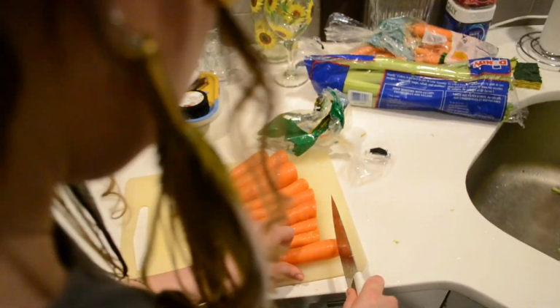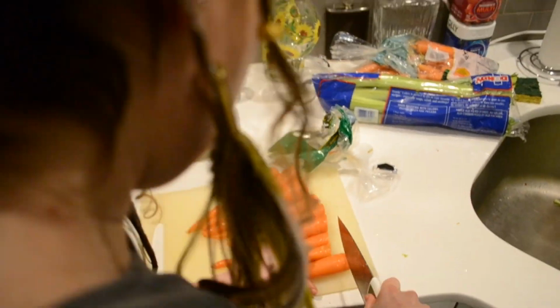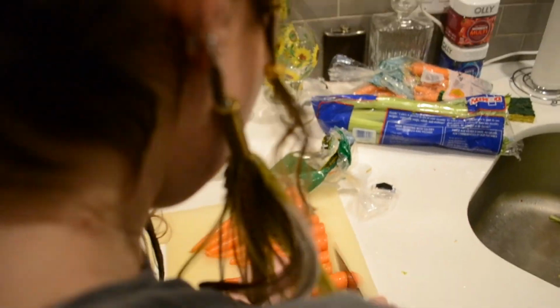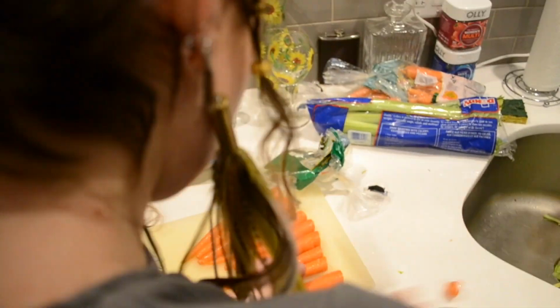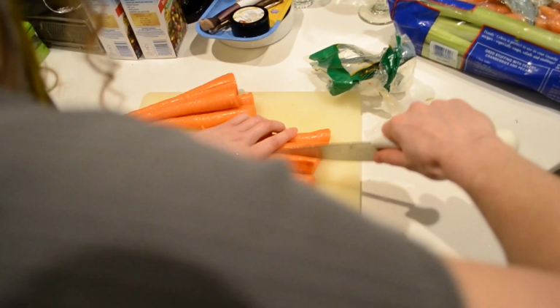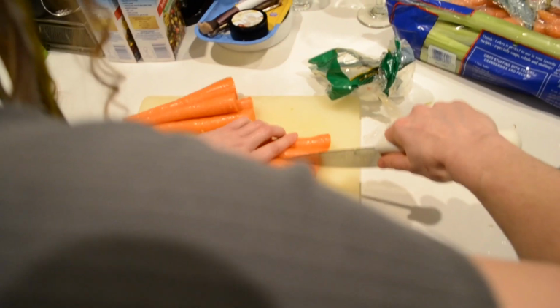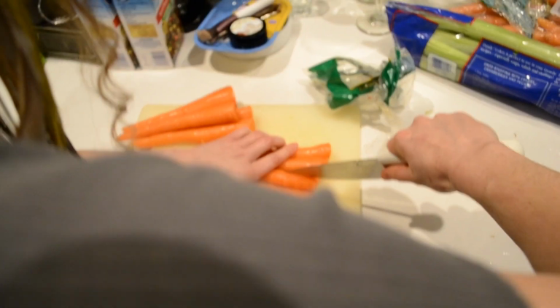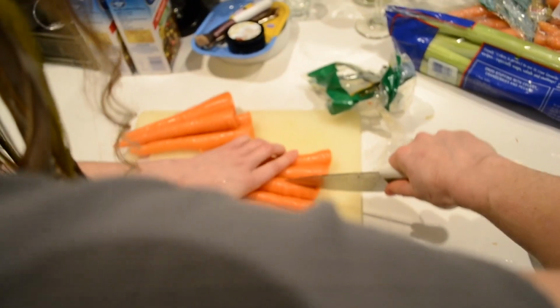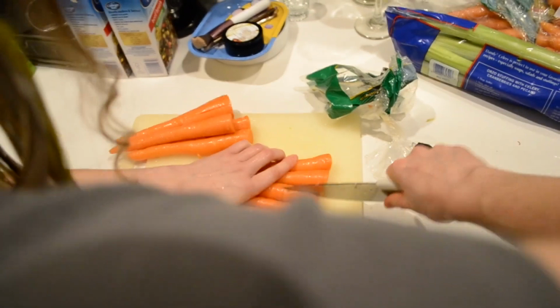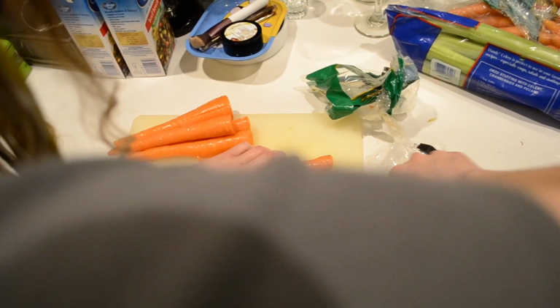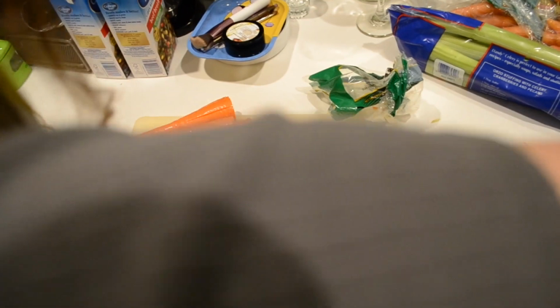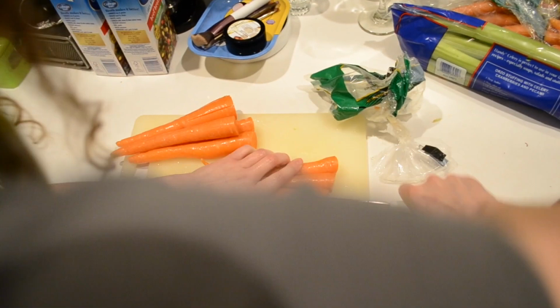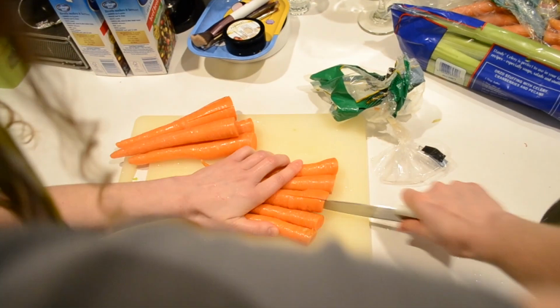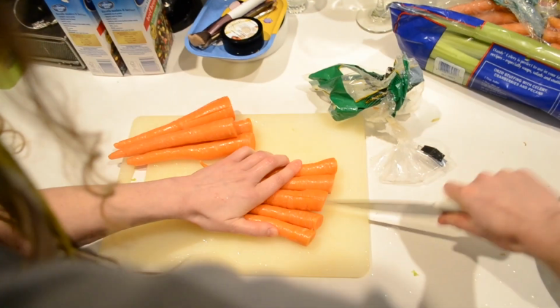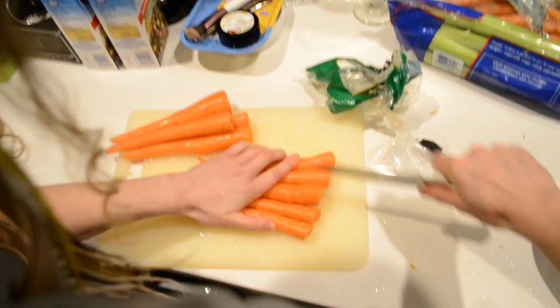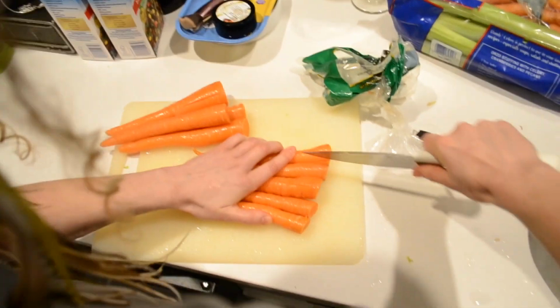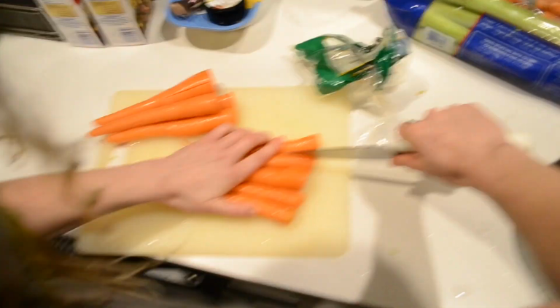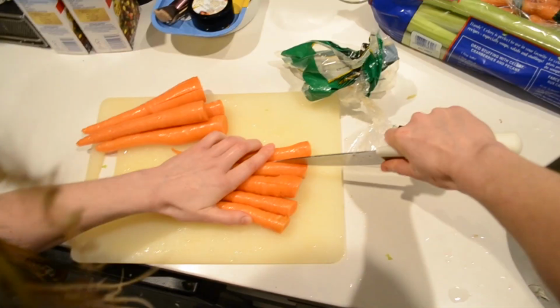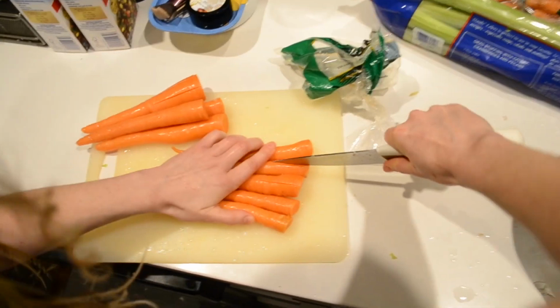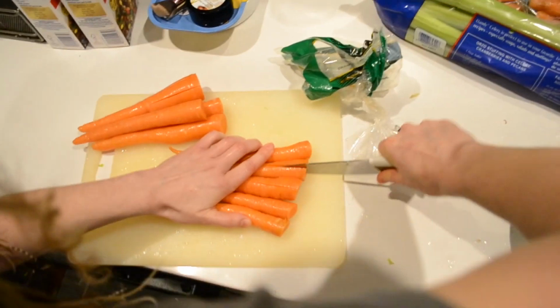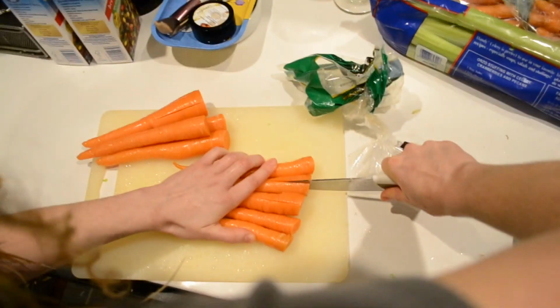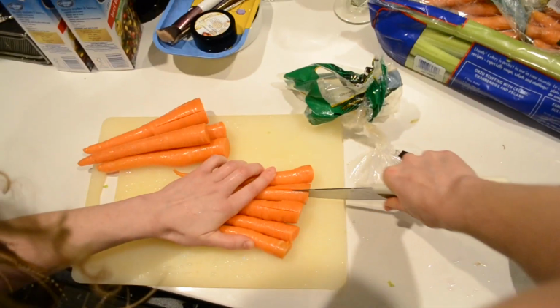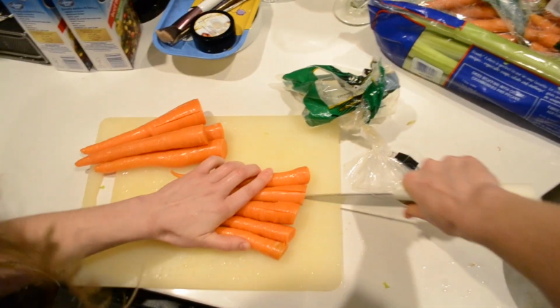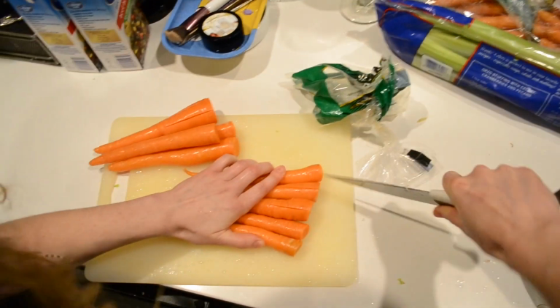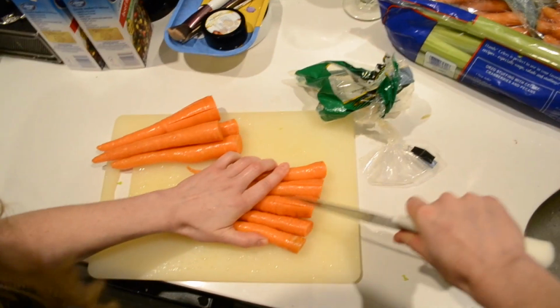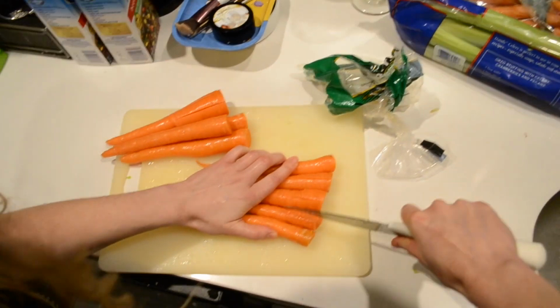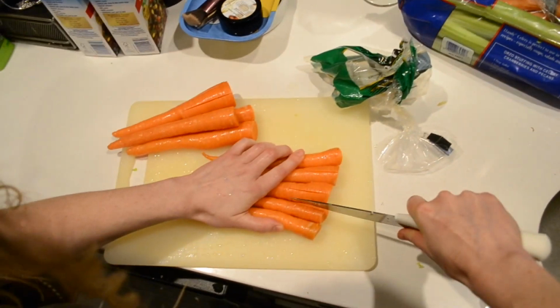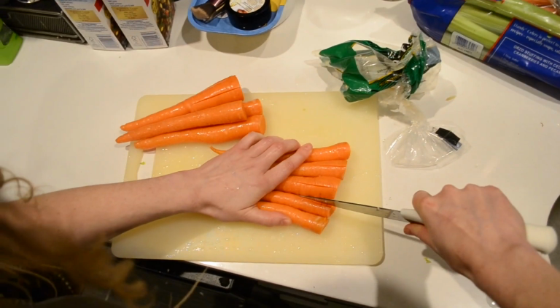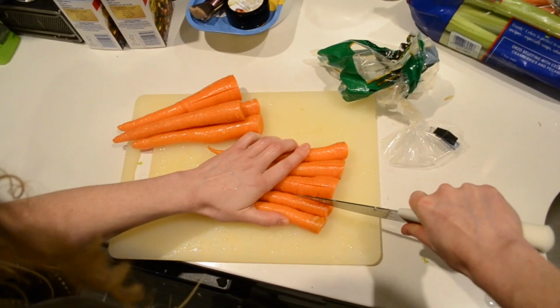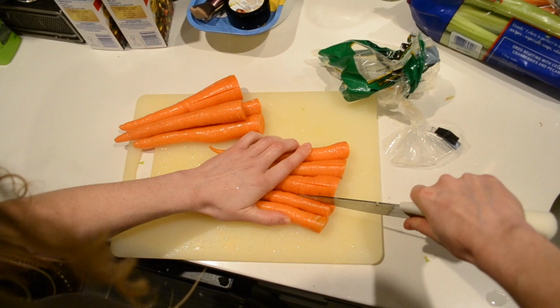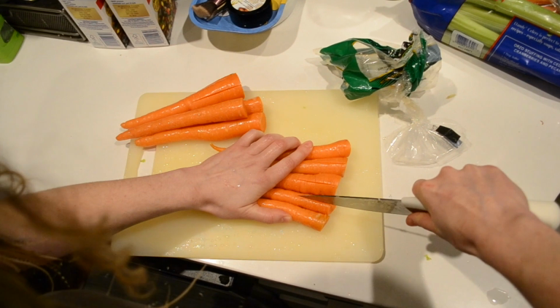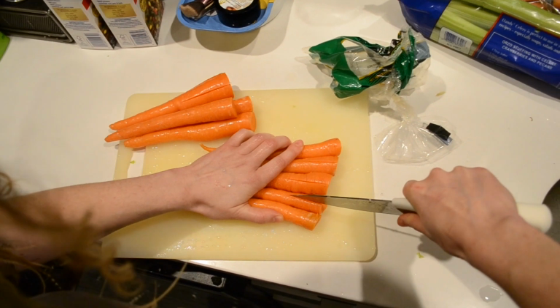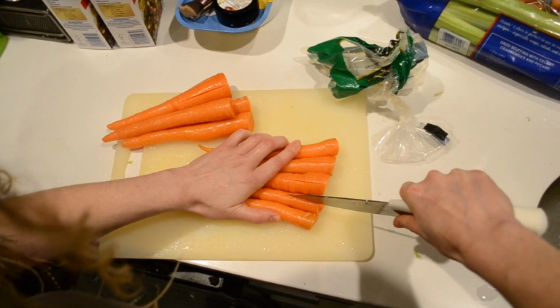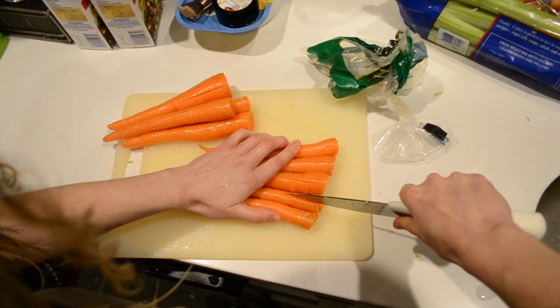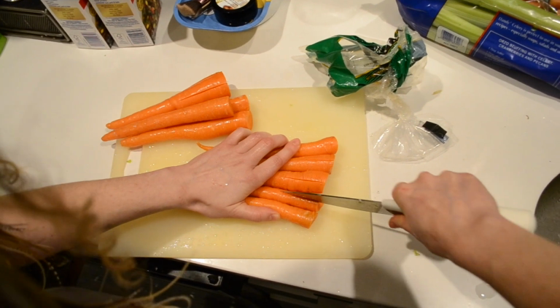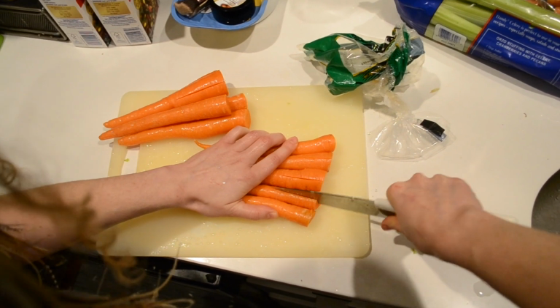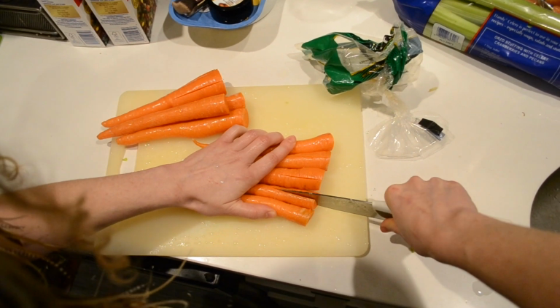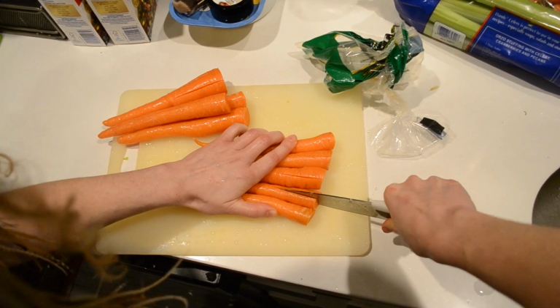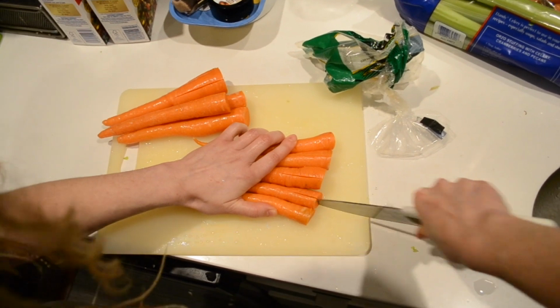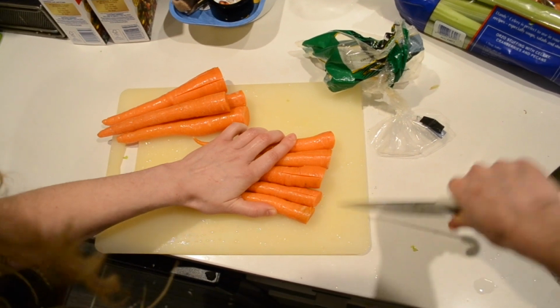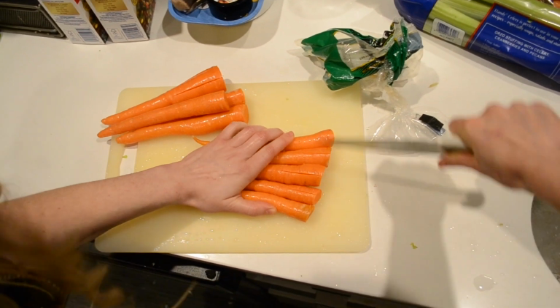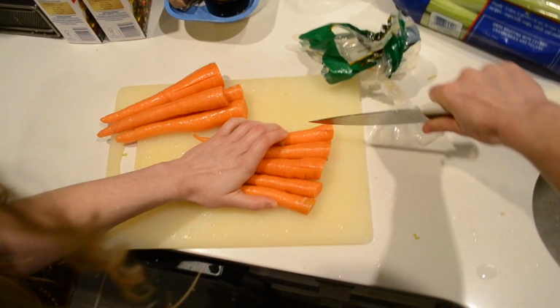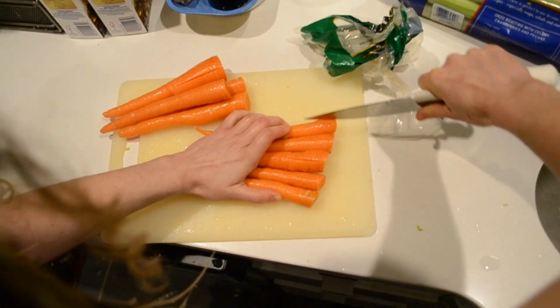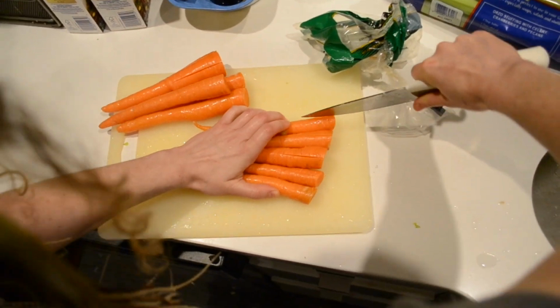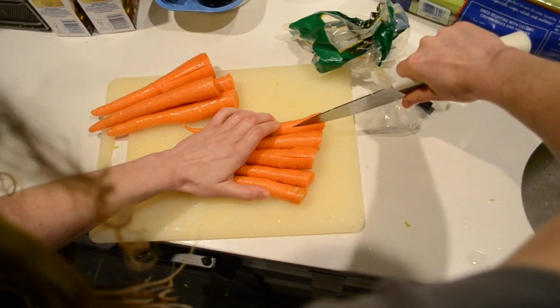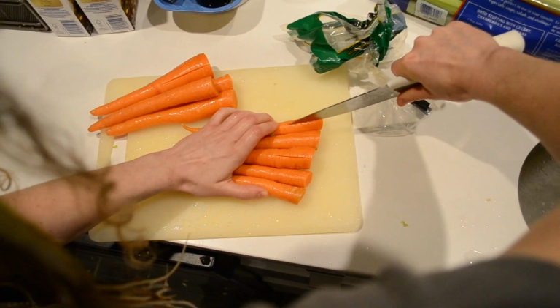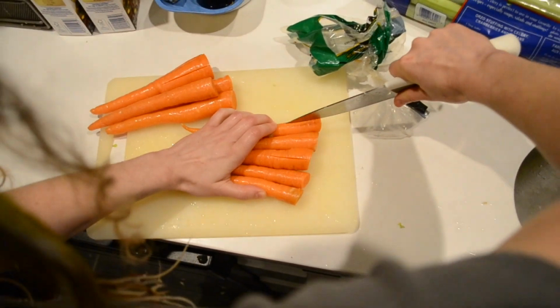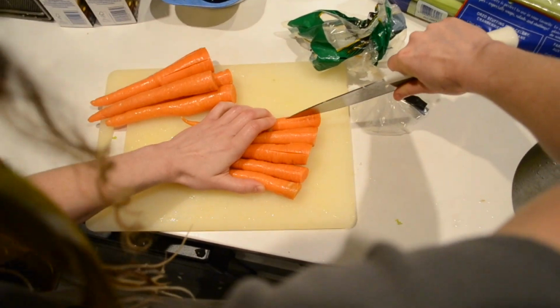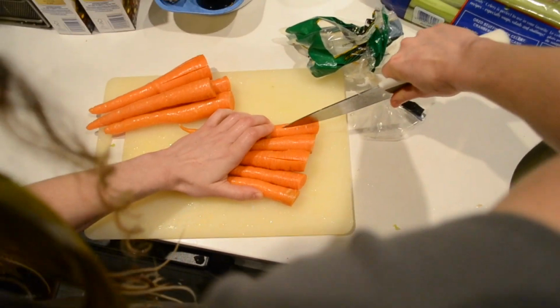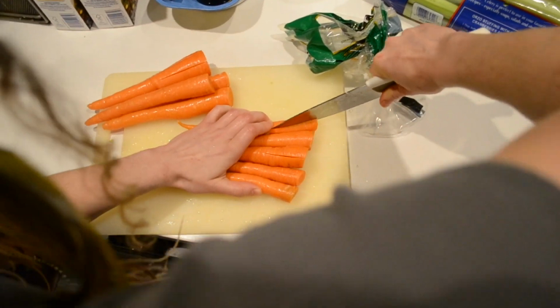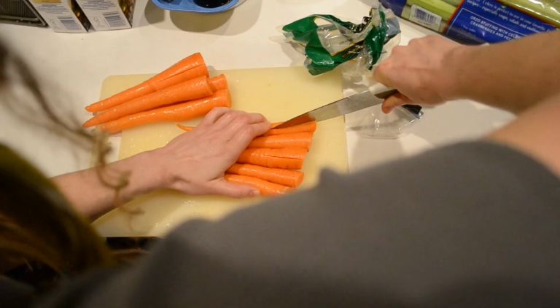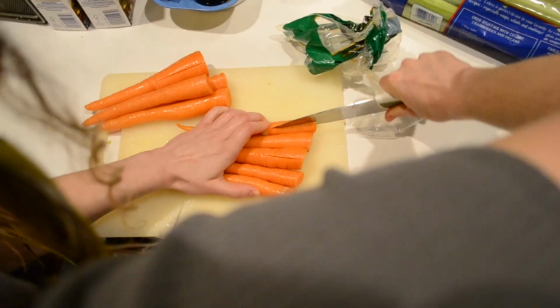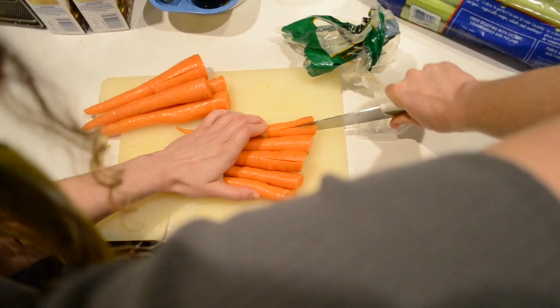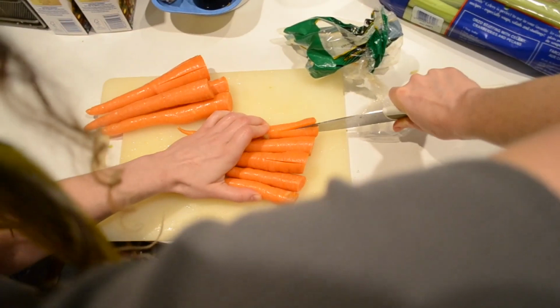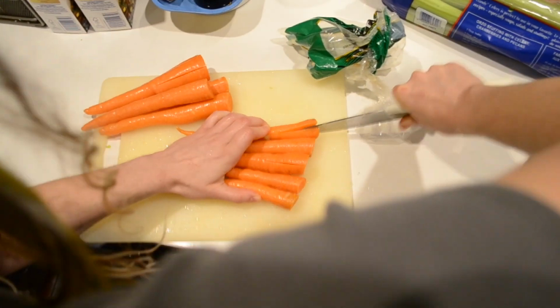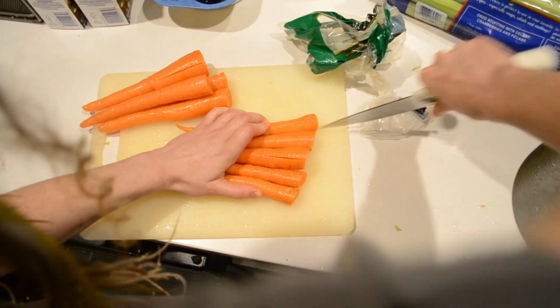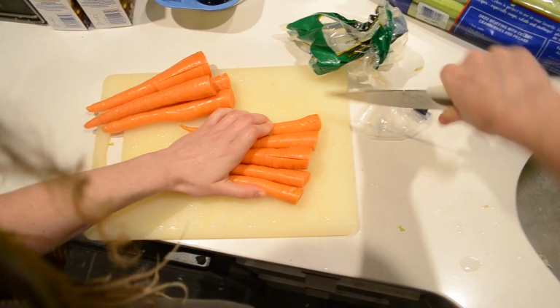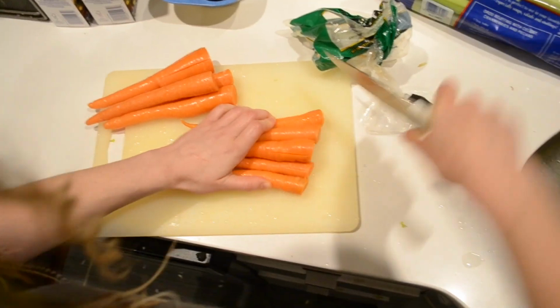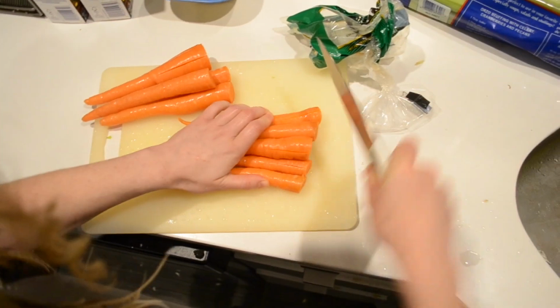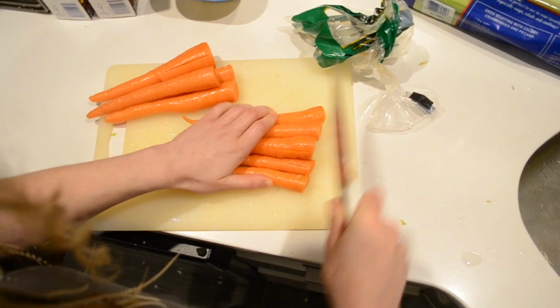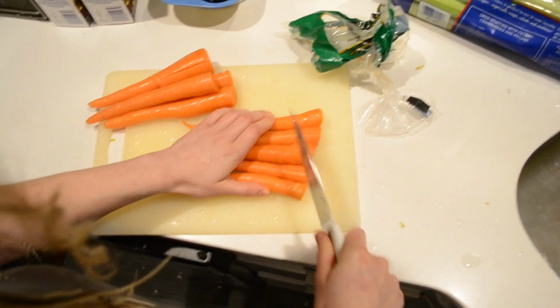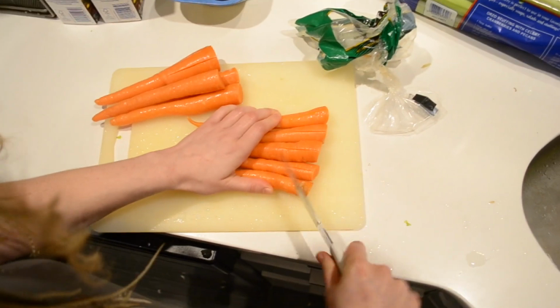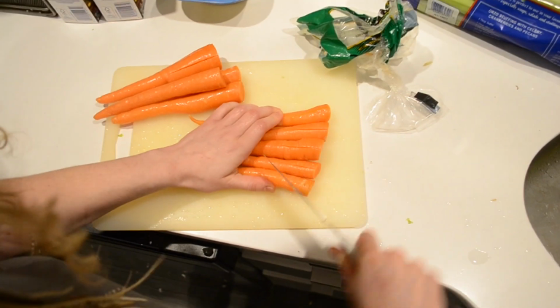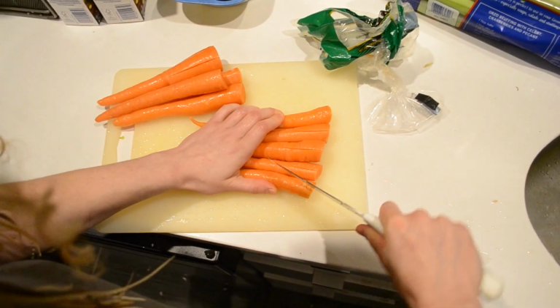I have to cut them small for the cat. She eats soup too, and her little mouth has trouble with these carrots.